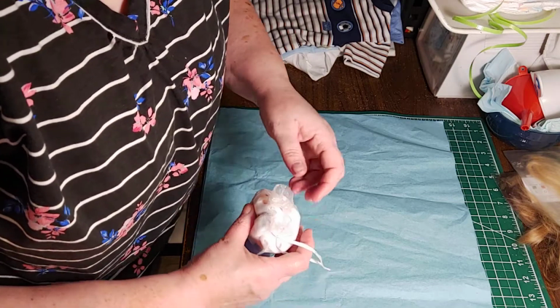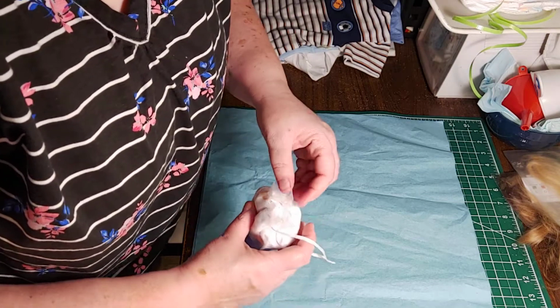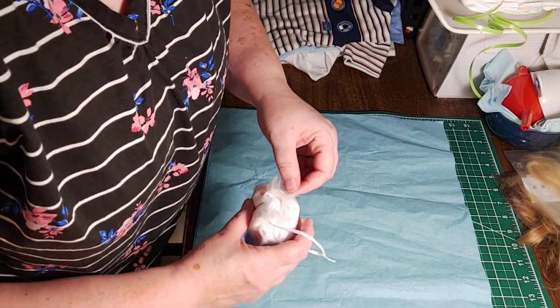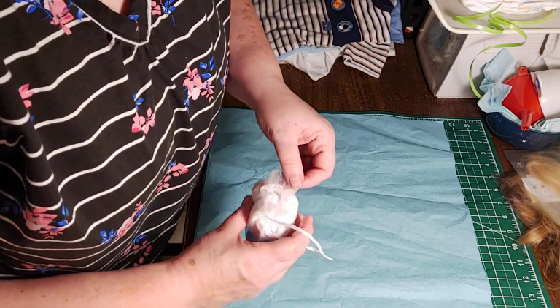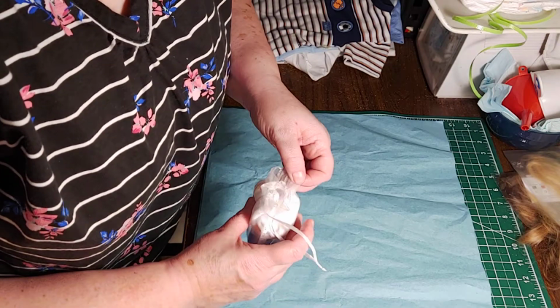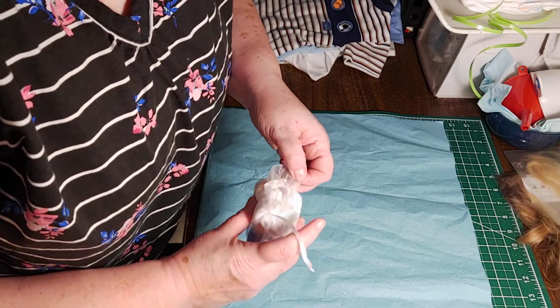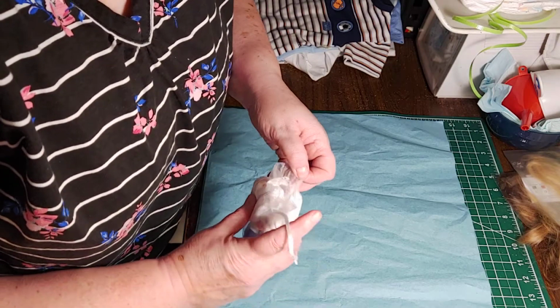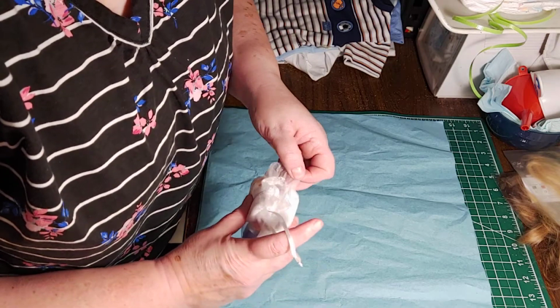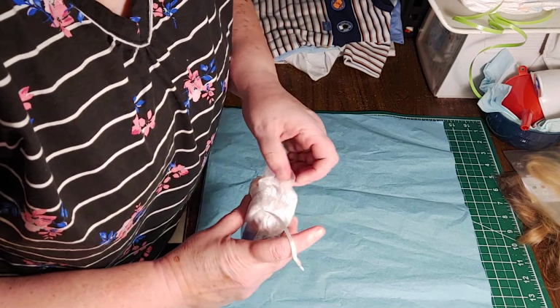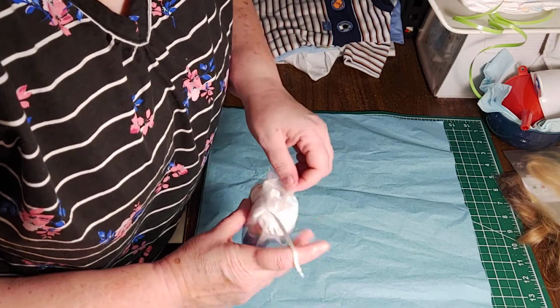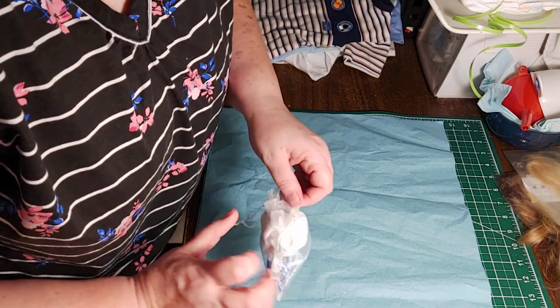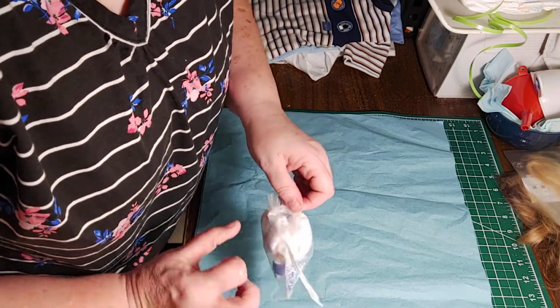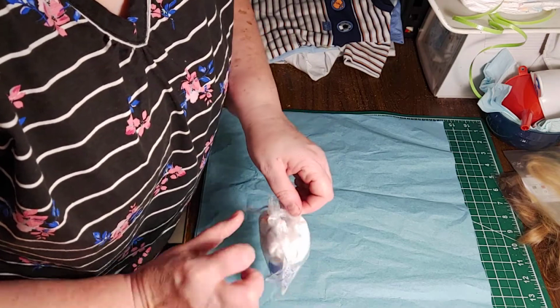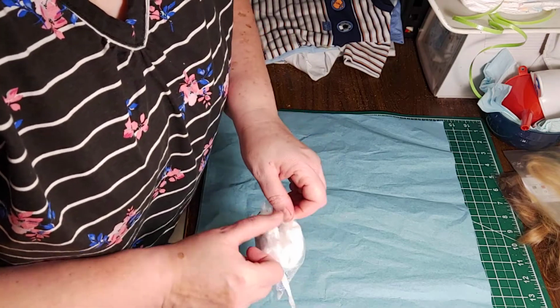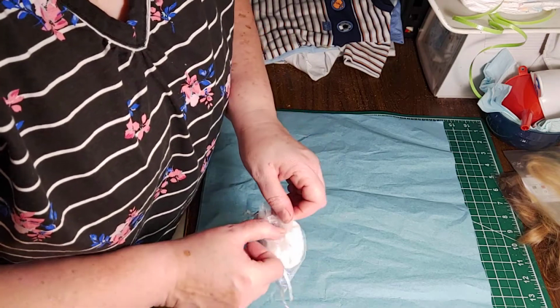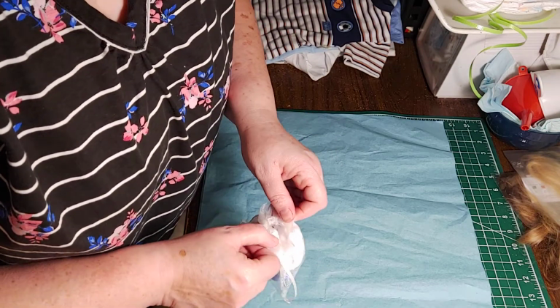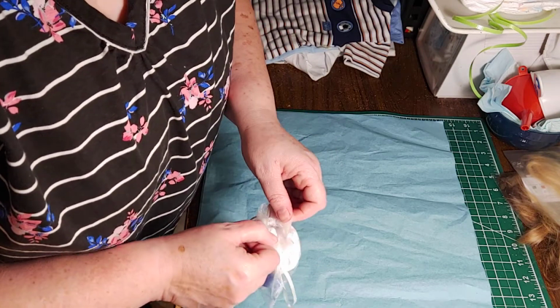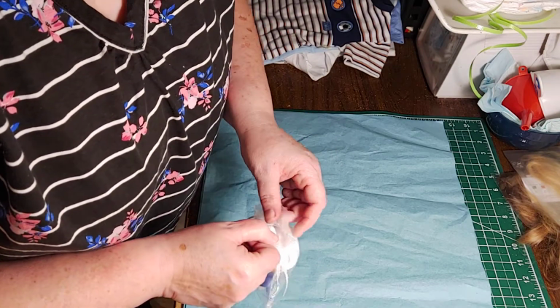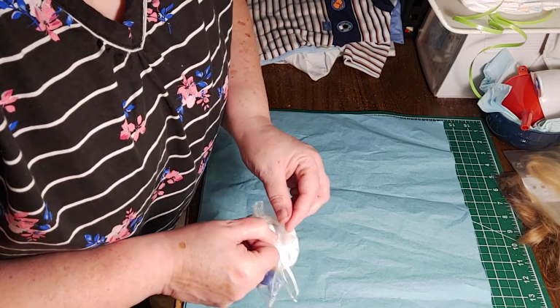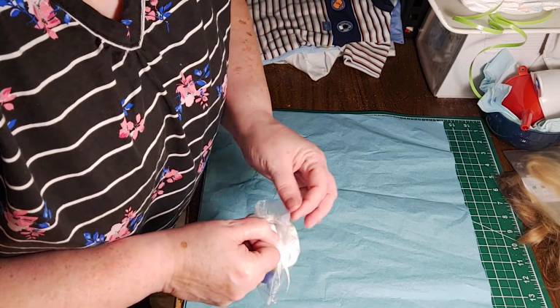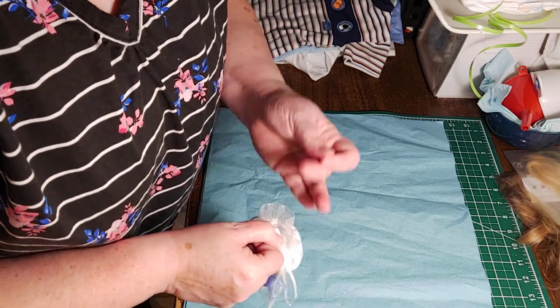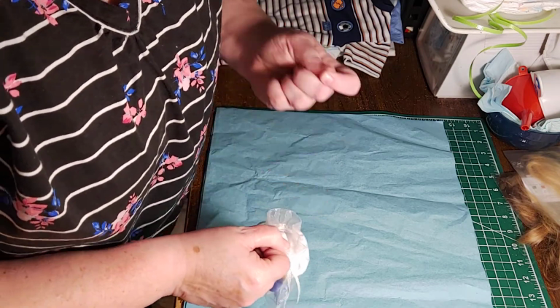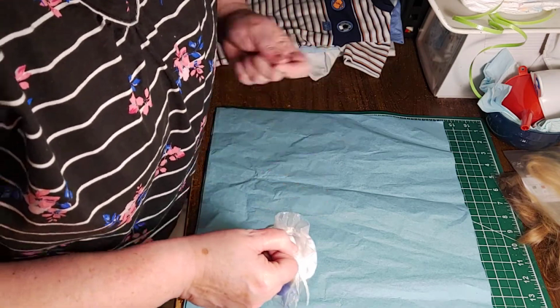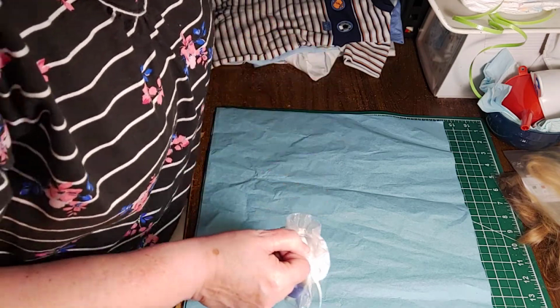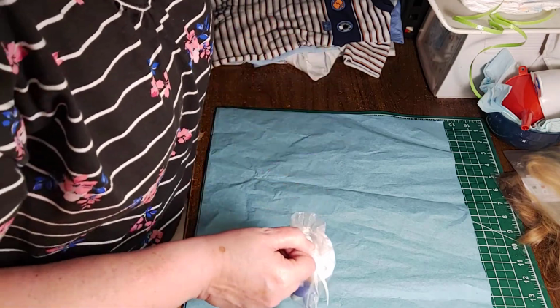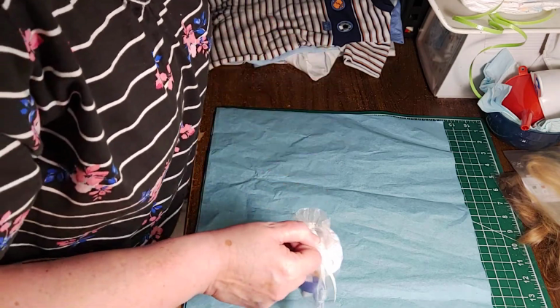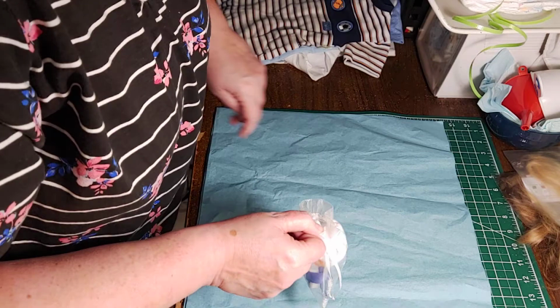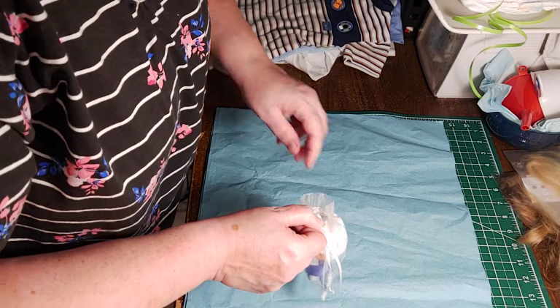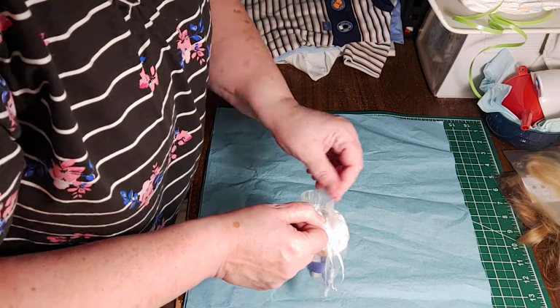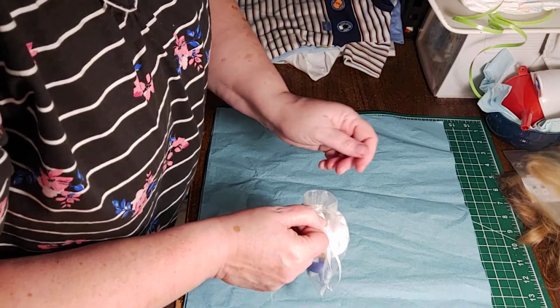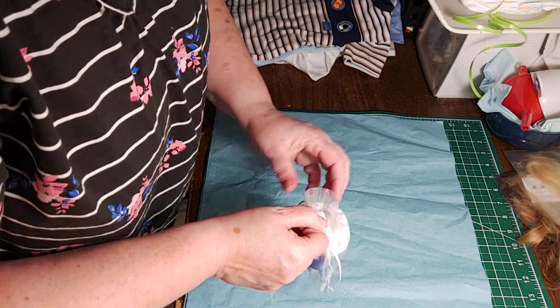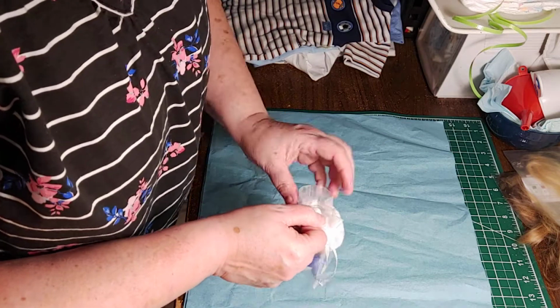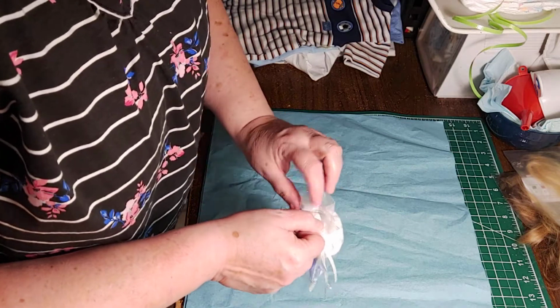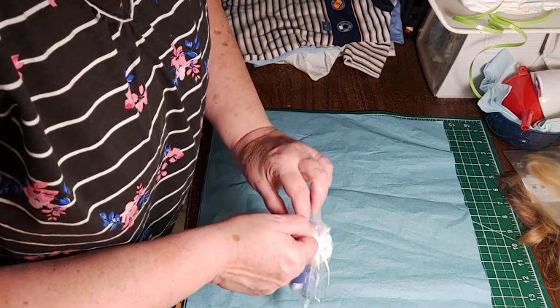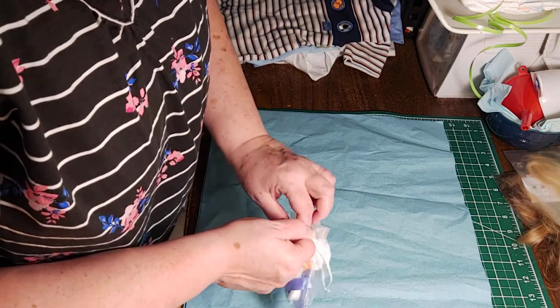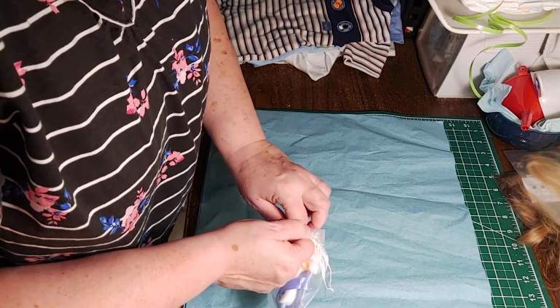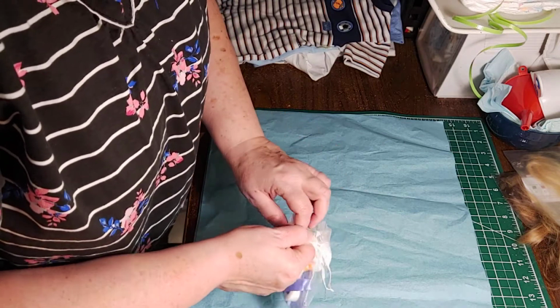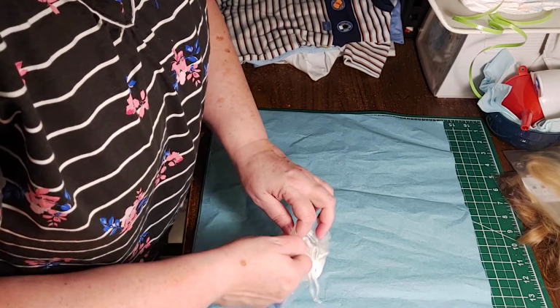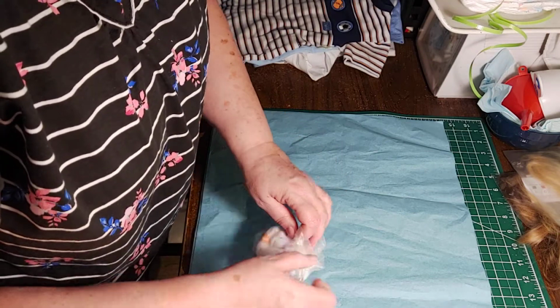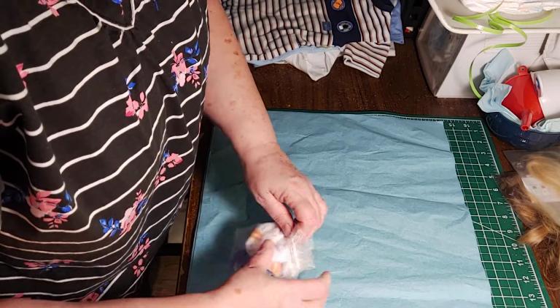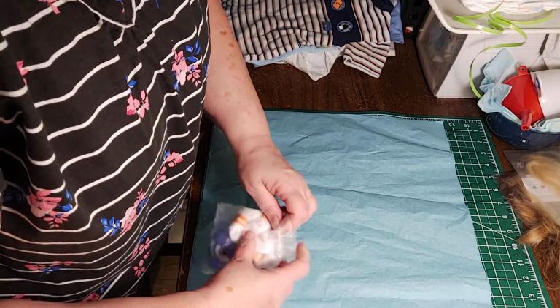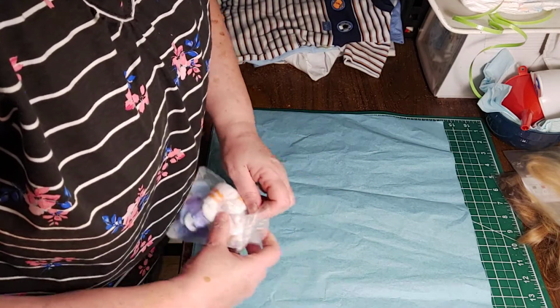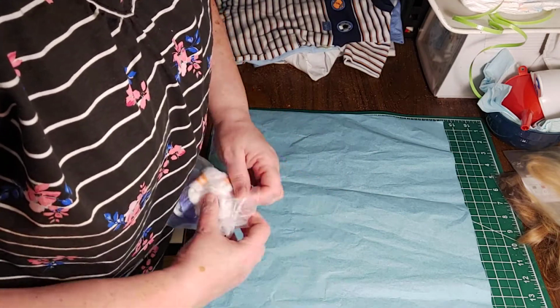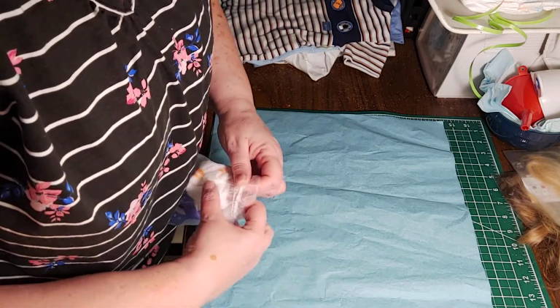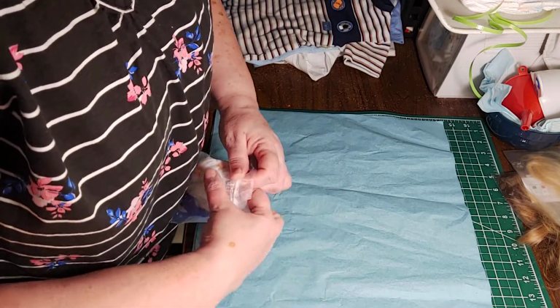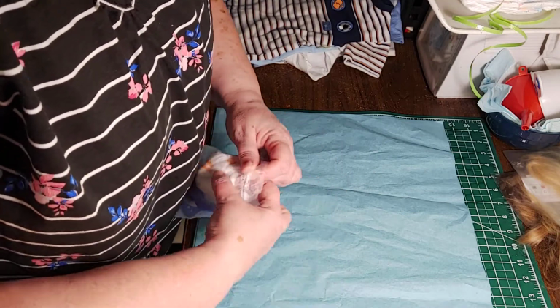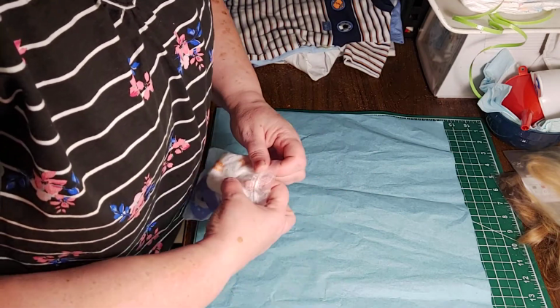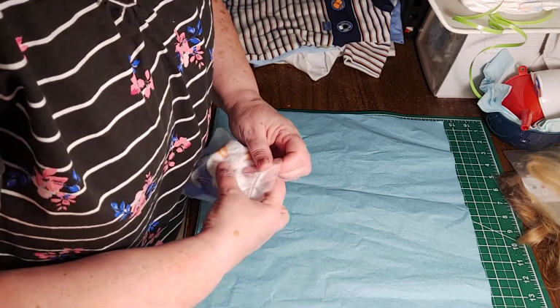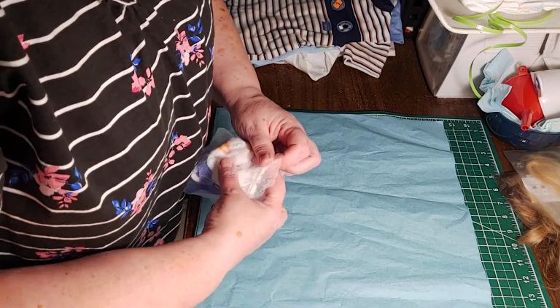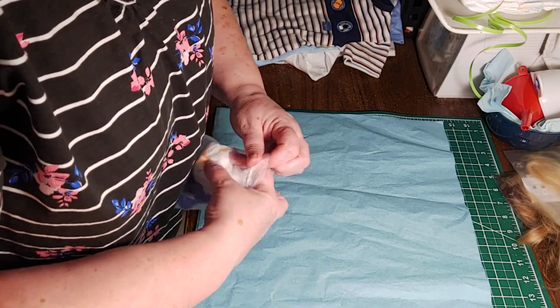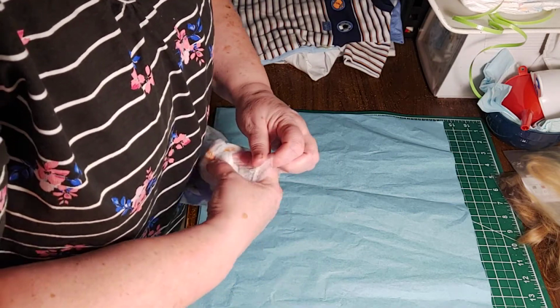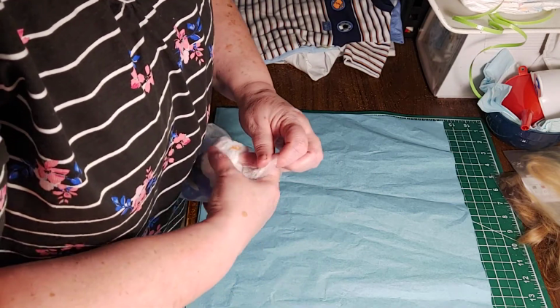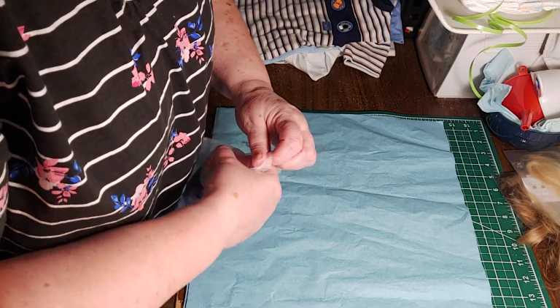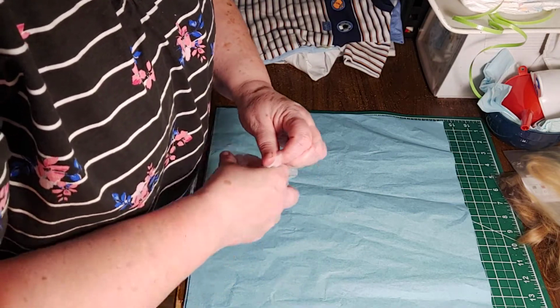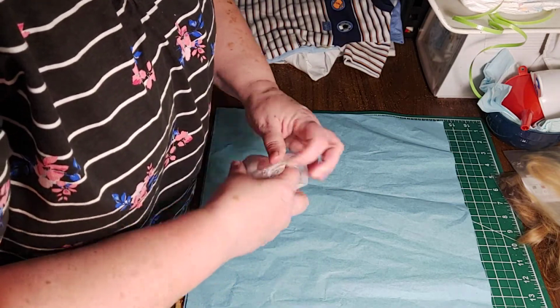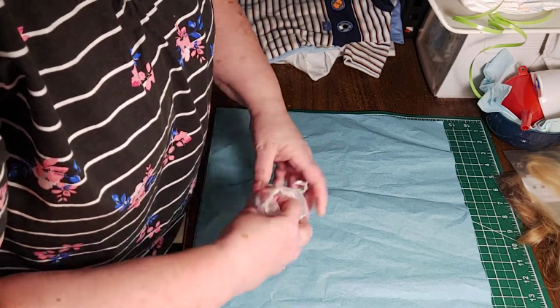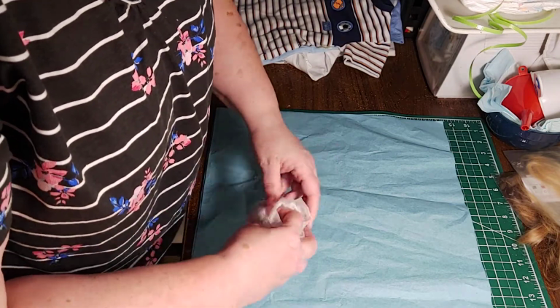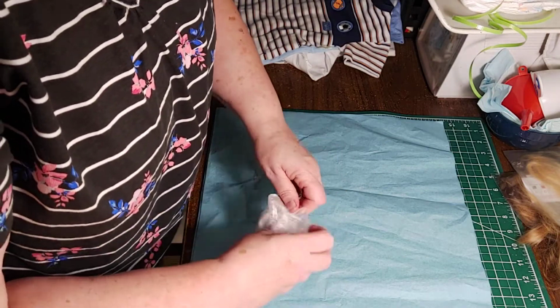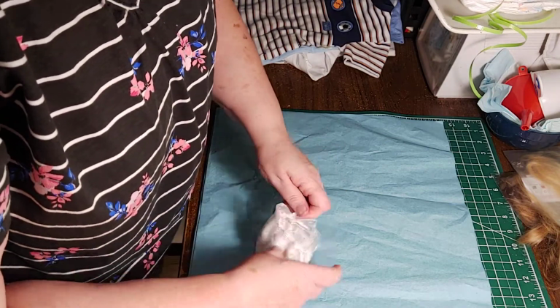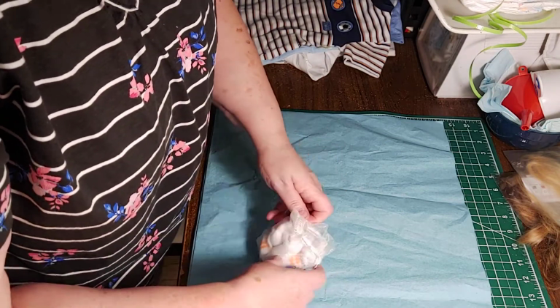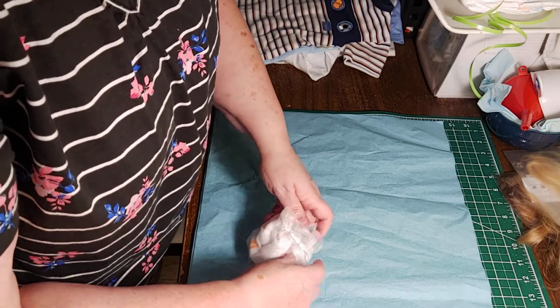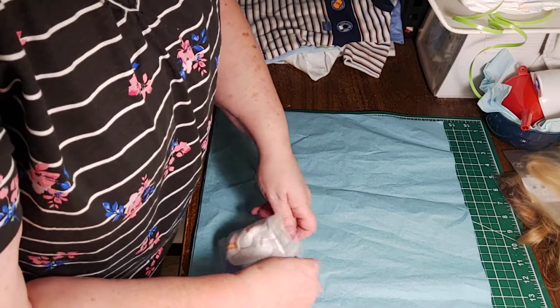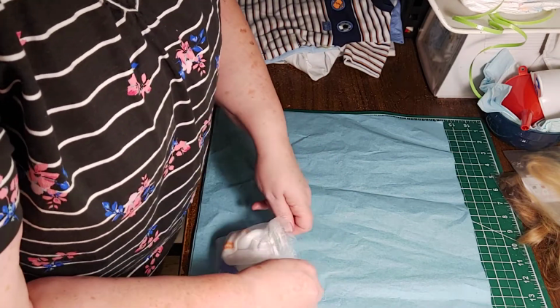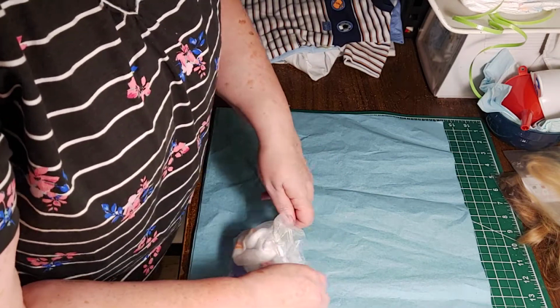Wait a minute — I thought I saw a hair go in there. I just finished rooting another doll, so there's hair everywhere.